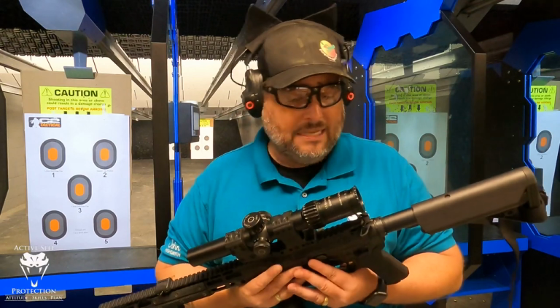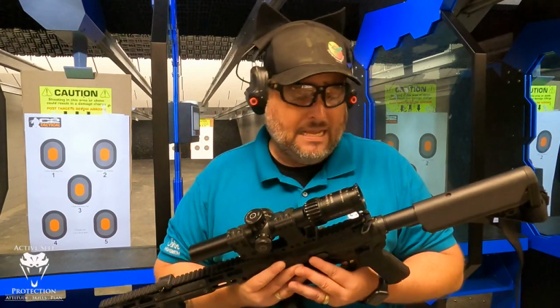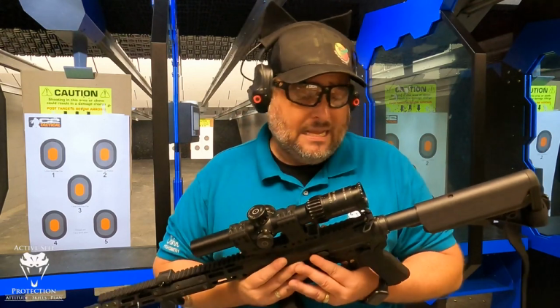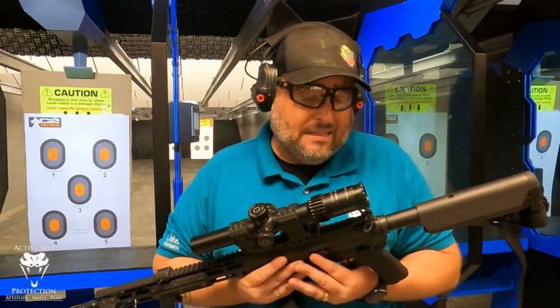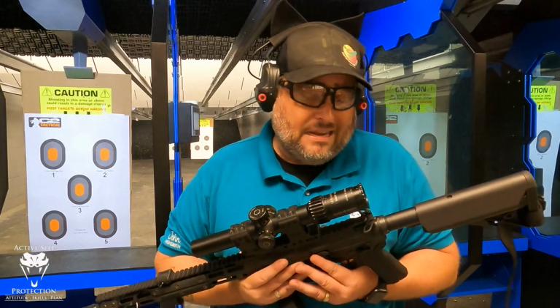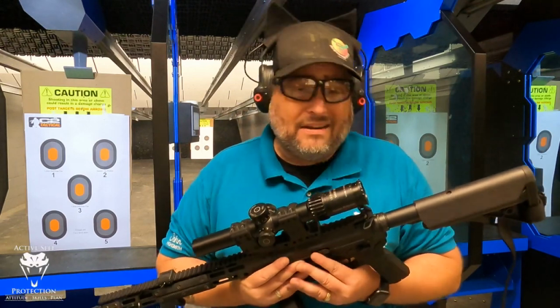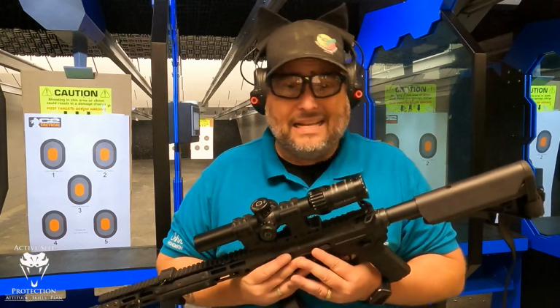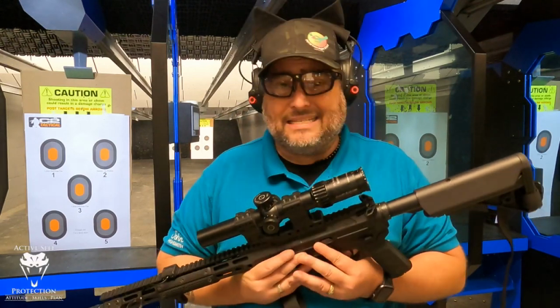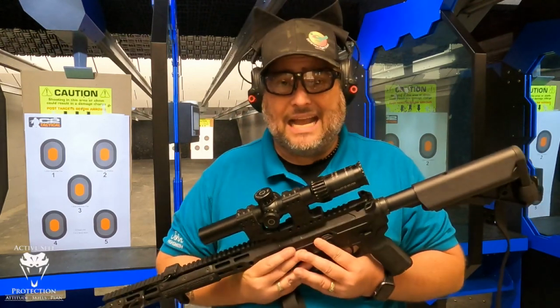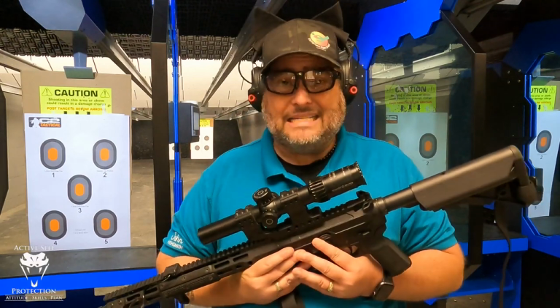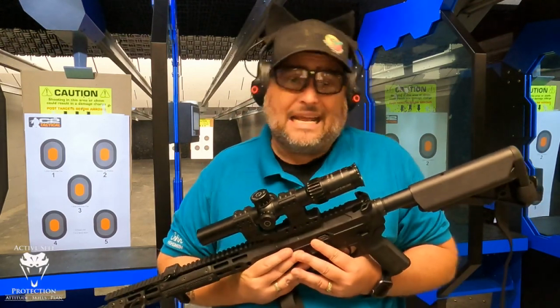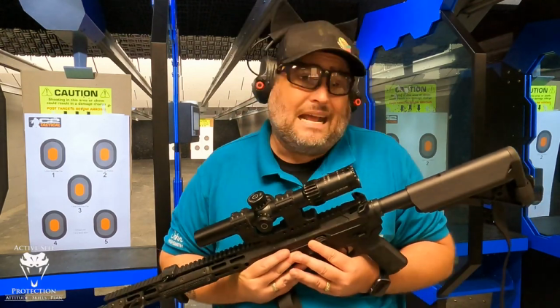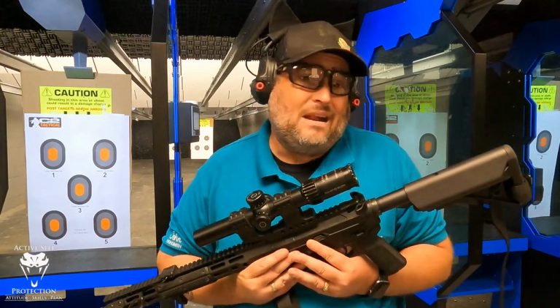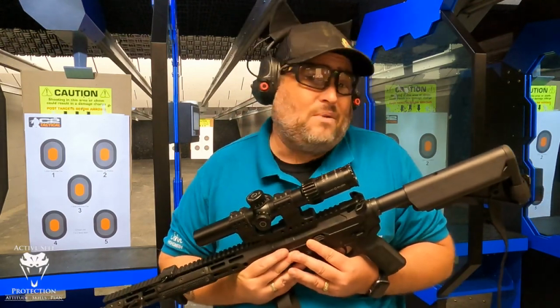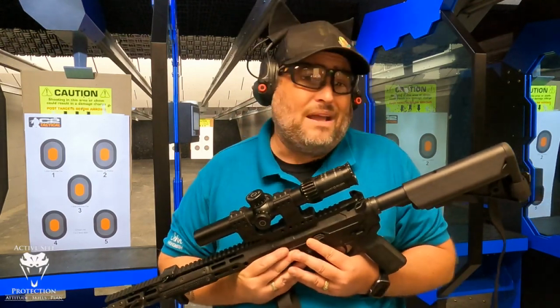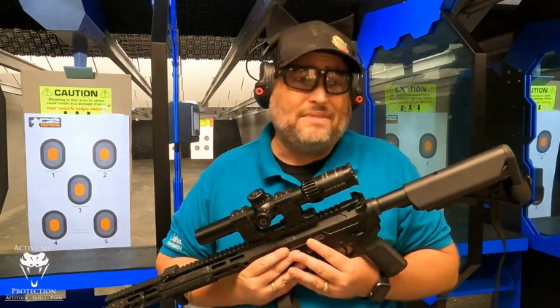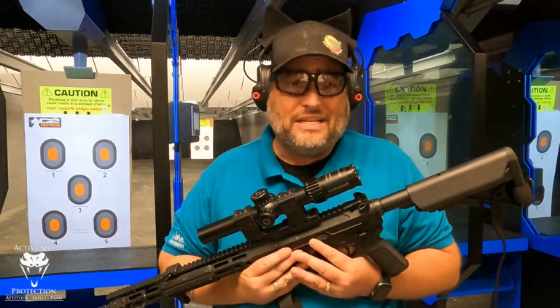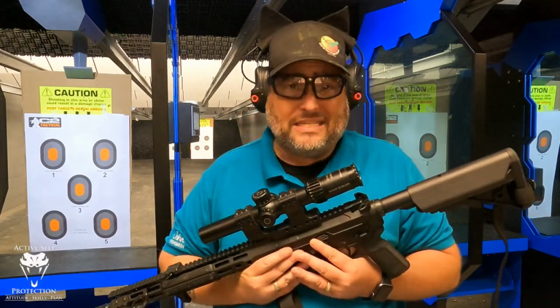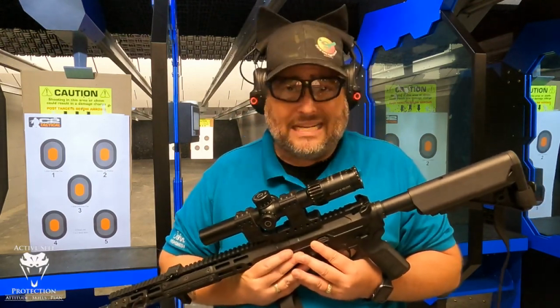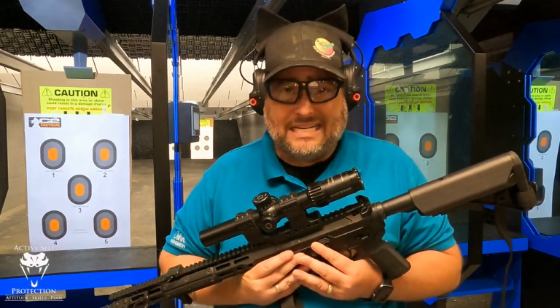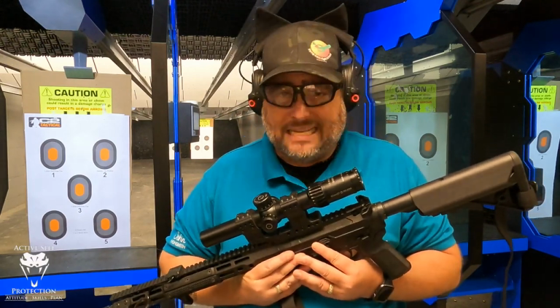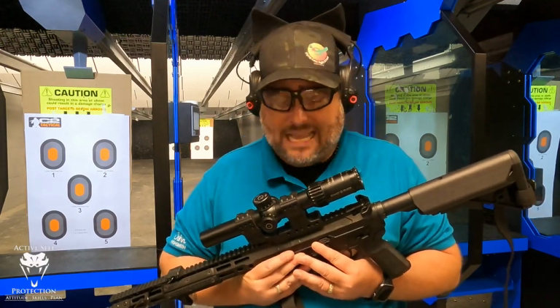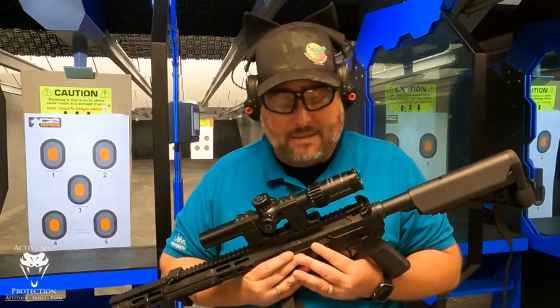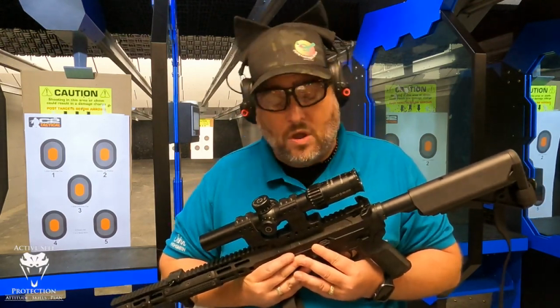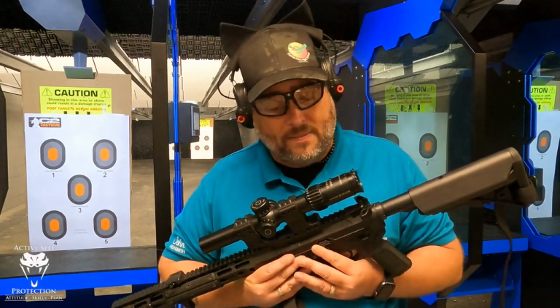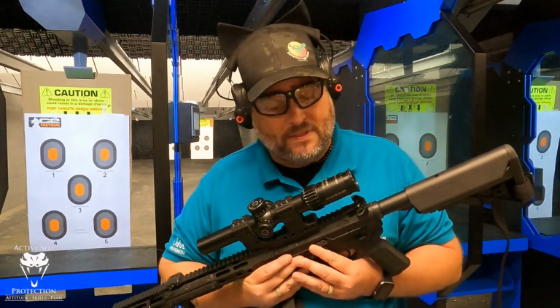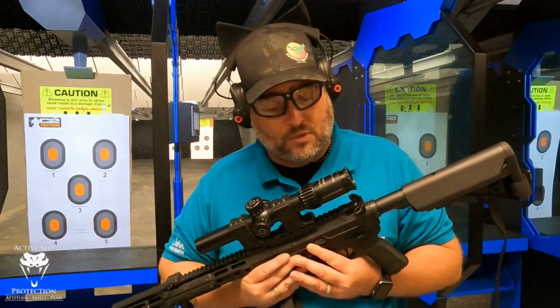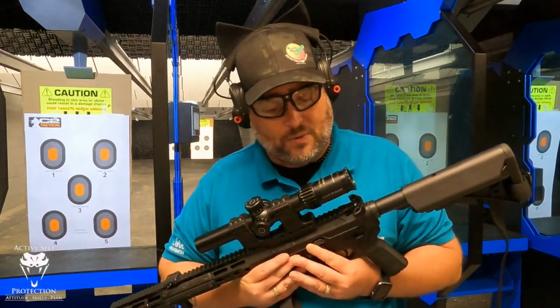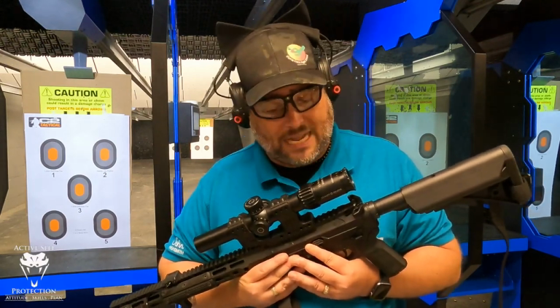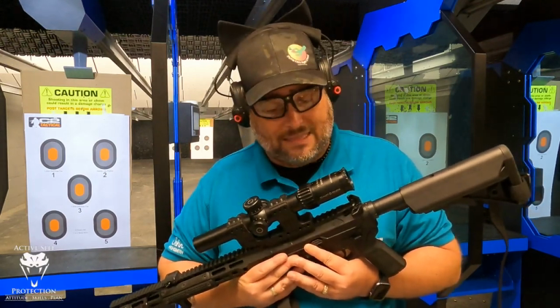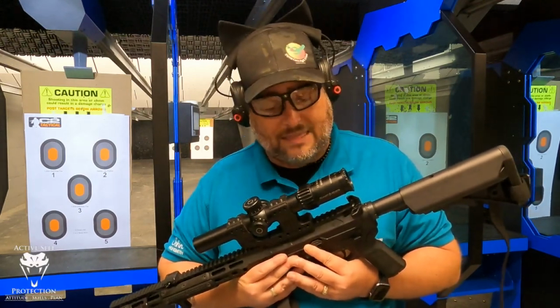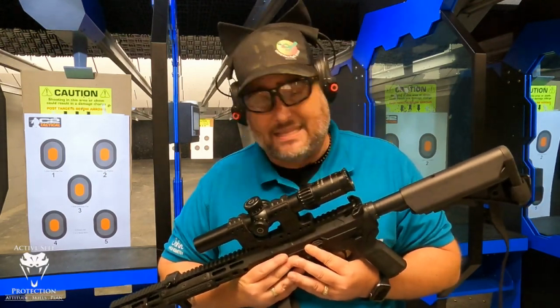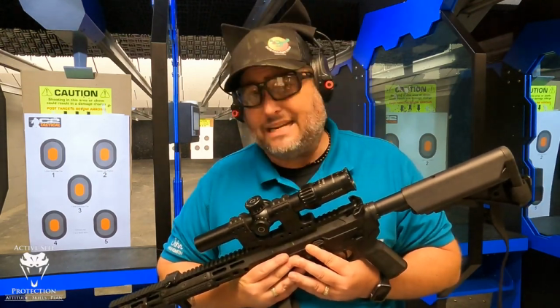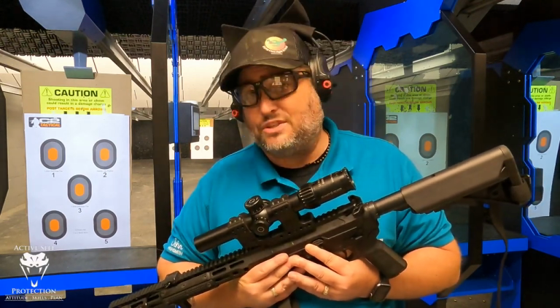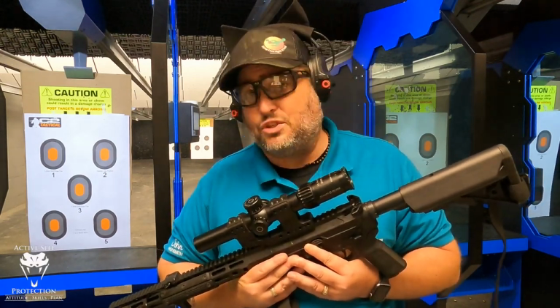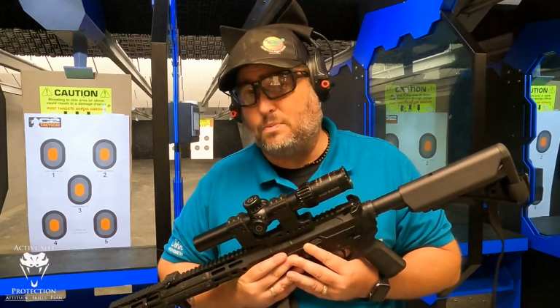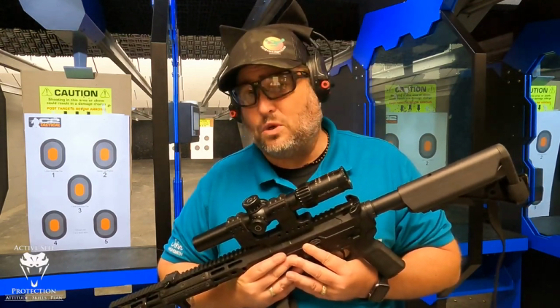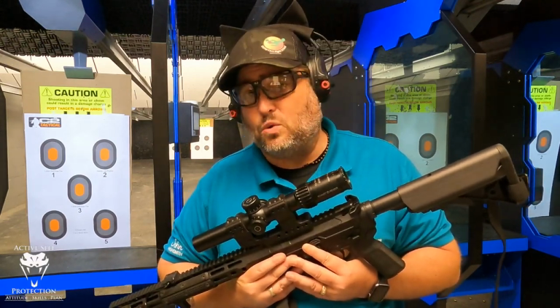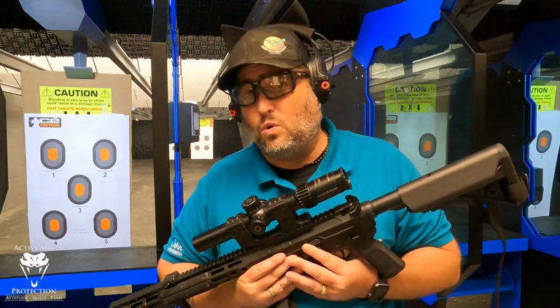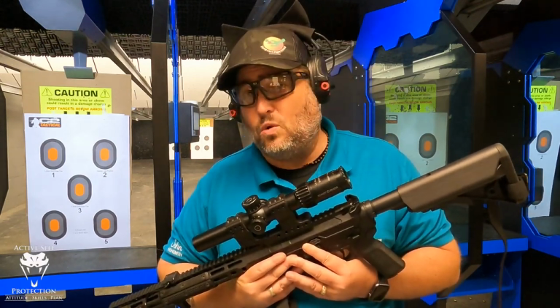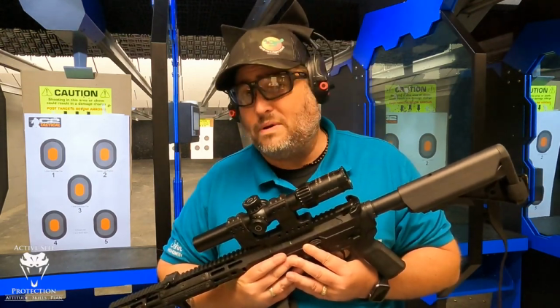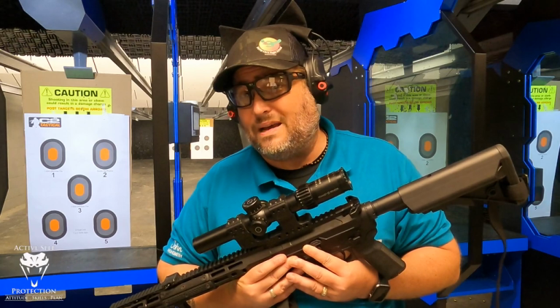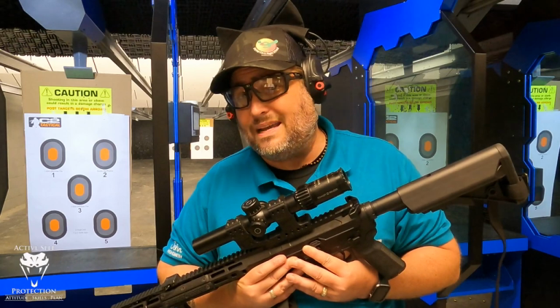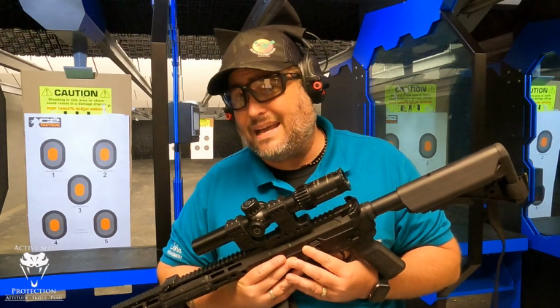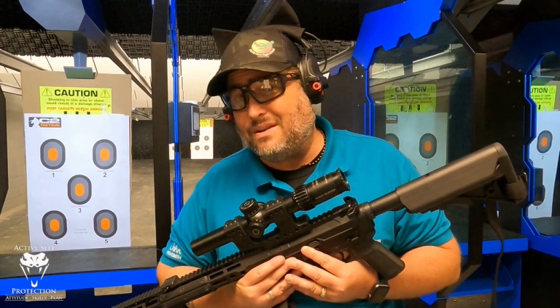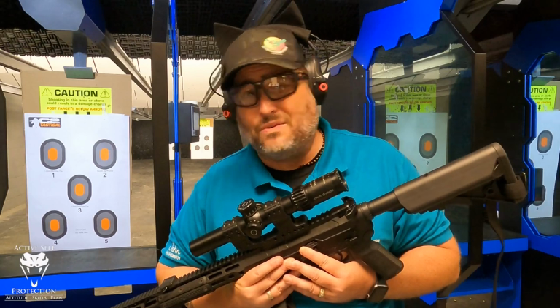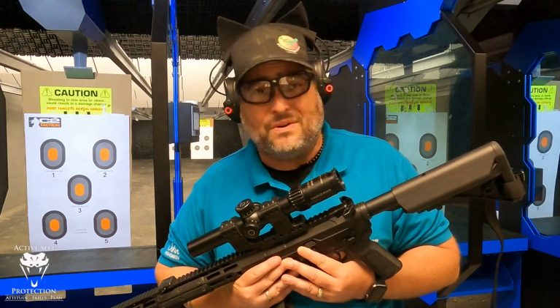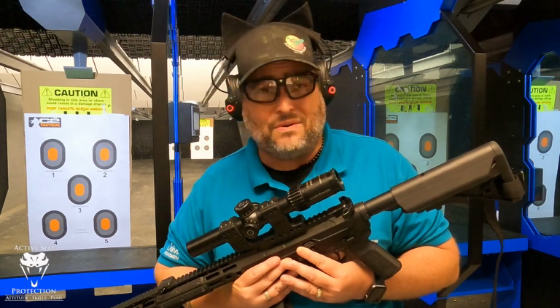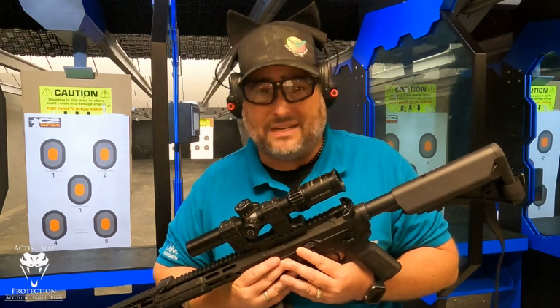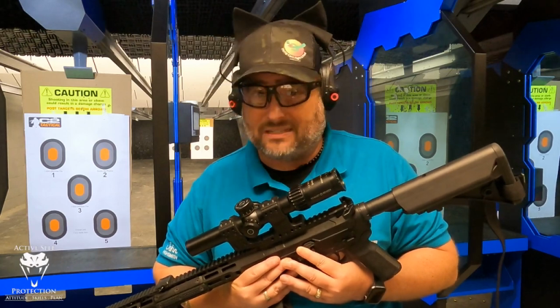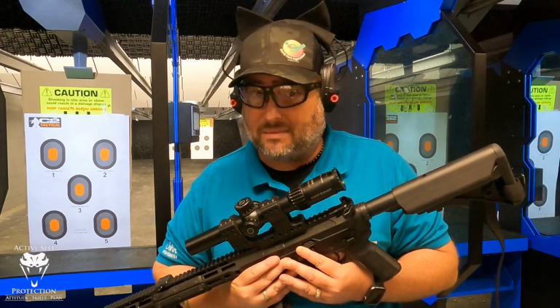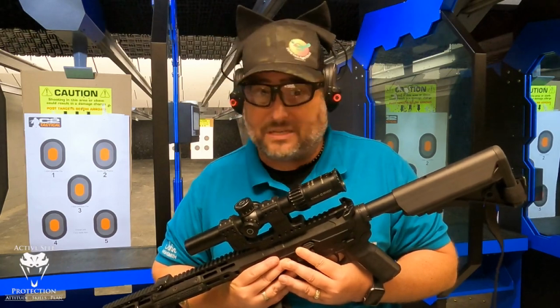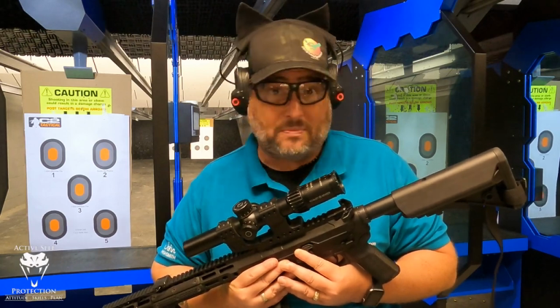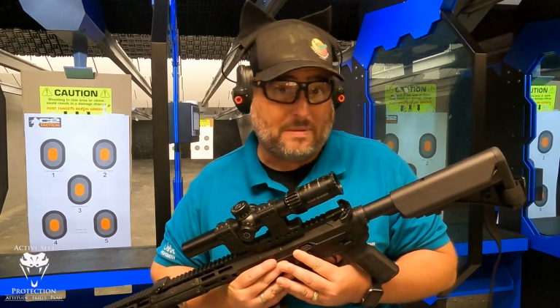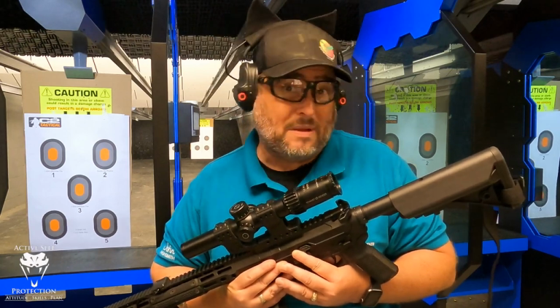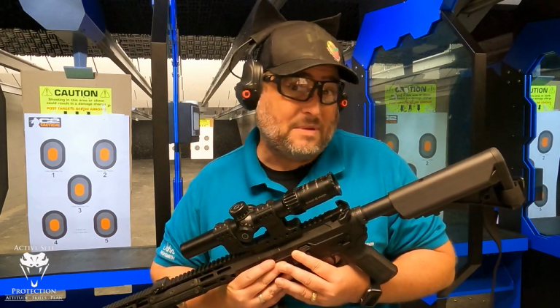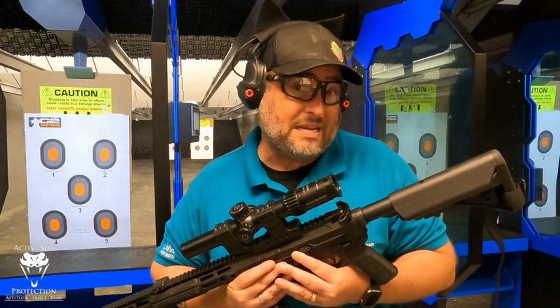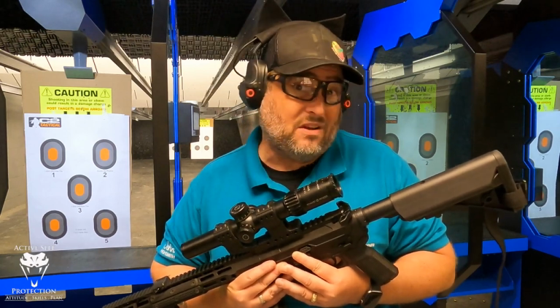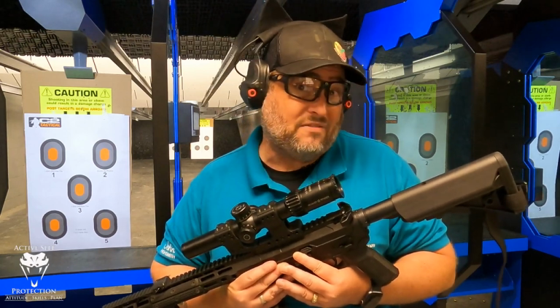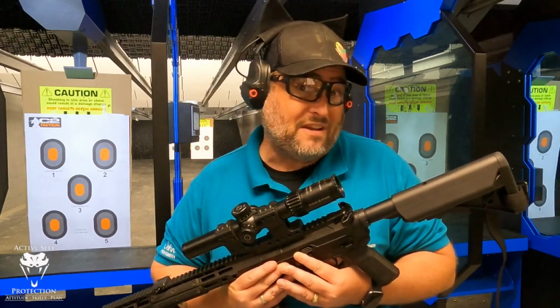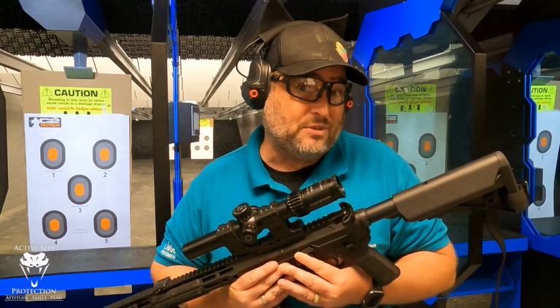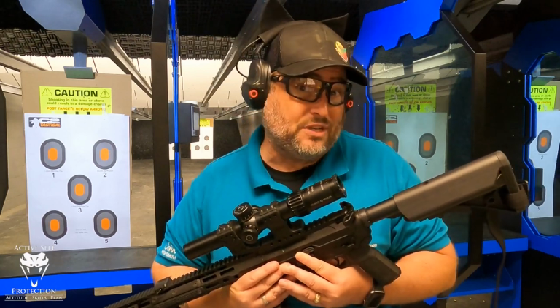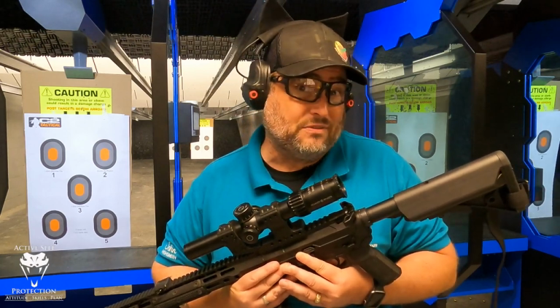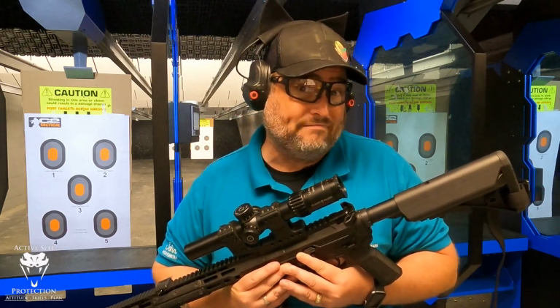But there it is, guys. I don't have any skin in the game on this one. I think it's super cool, but I don't know that it's something I'd spend my money on if I was you.